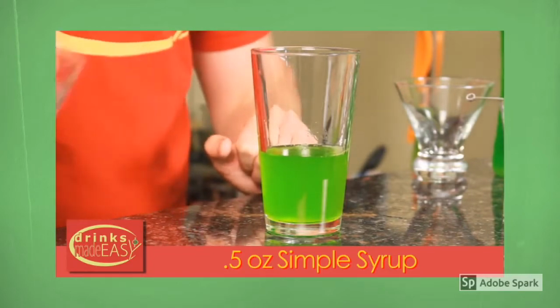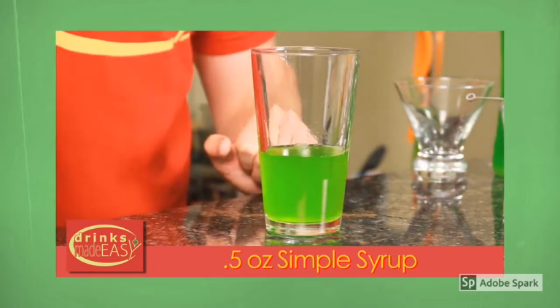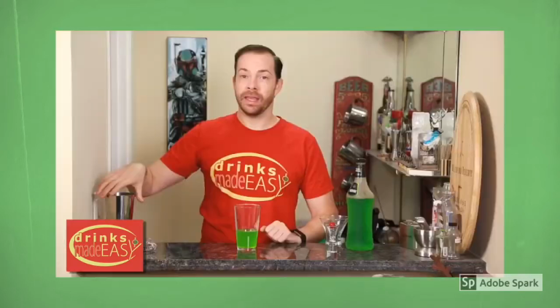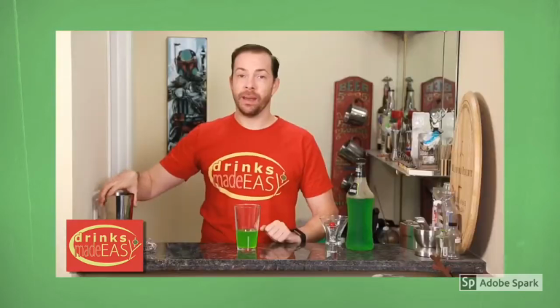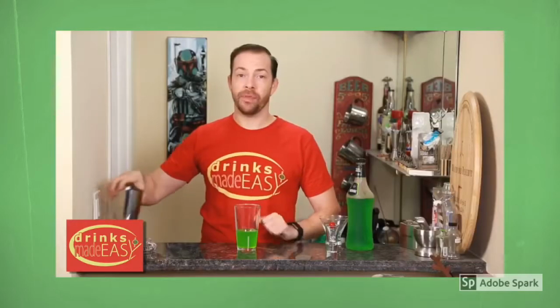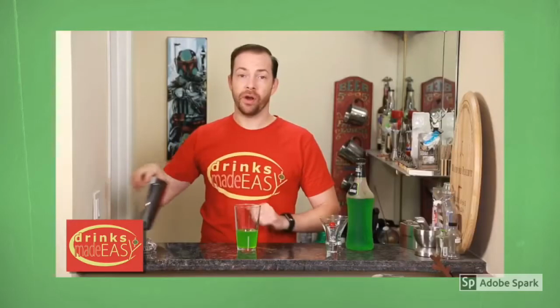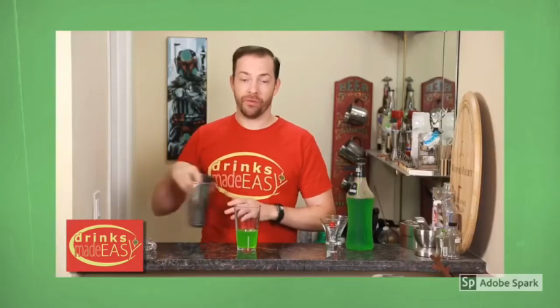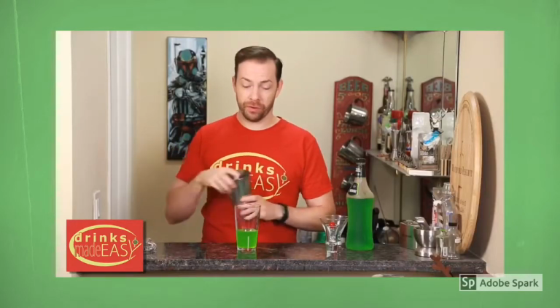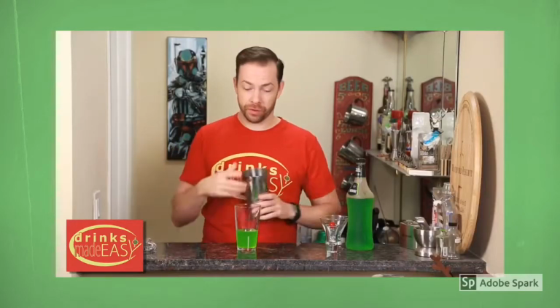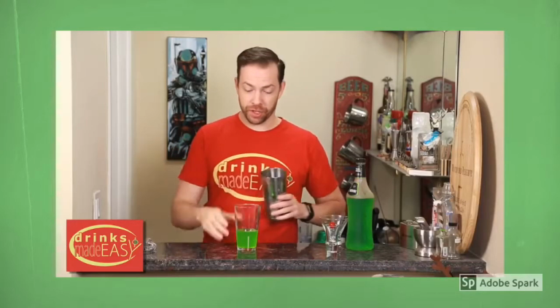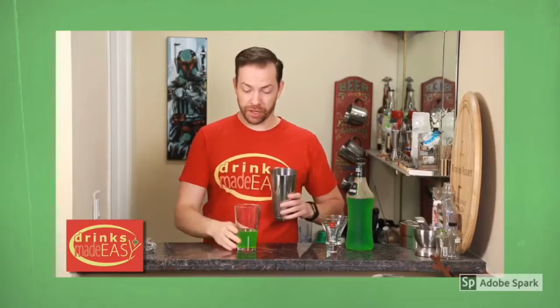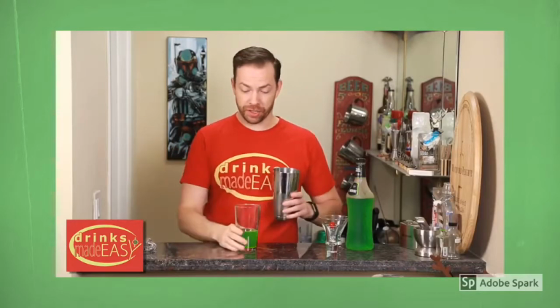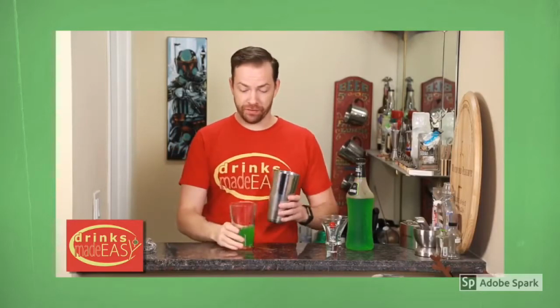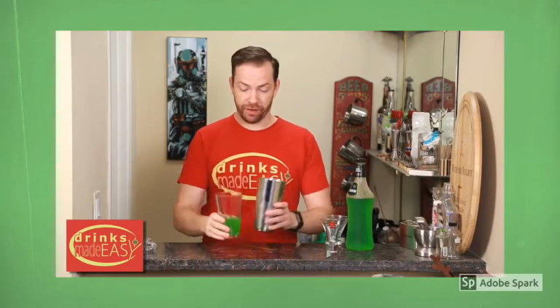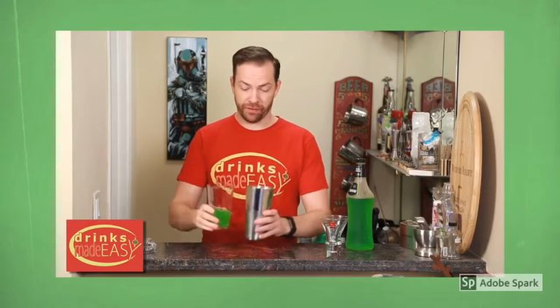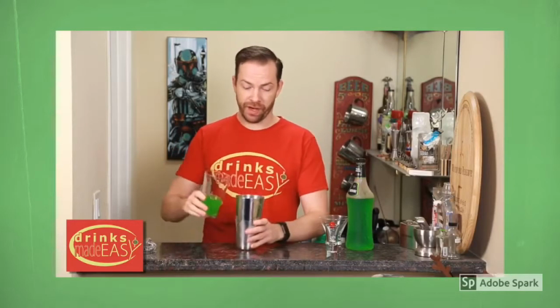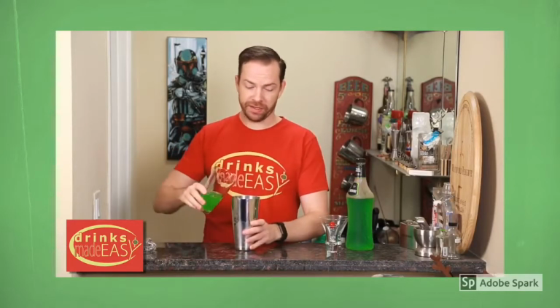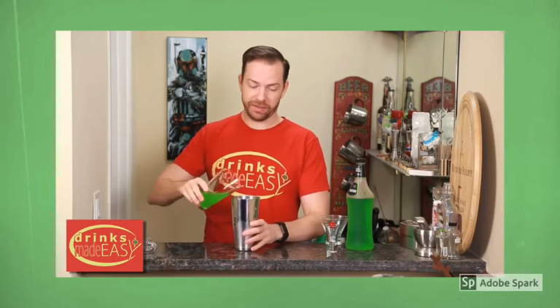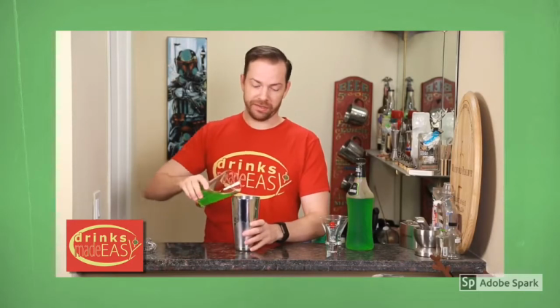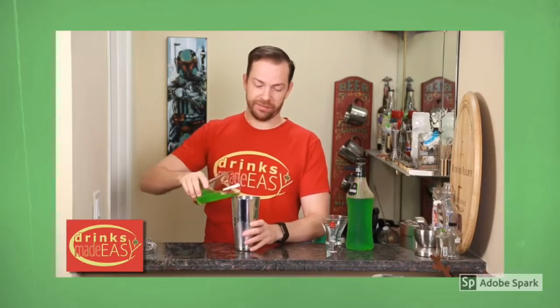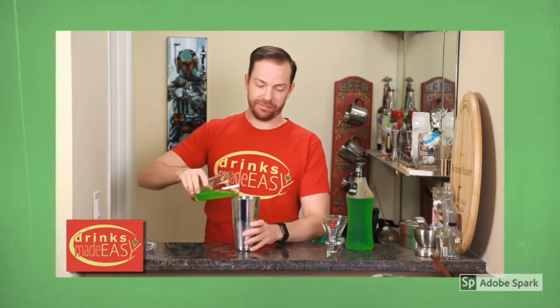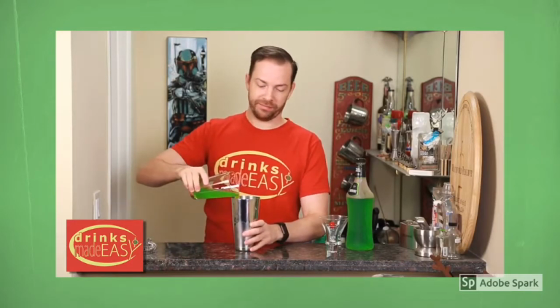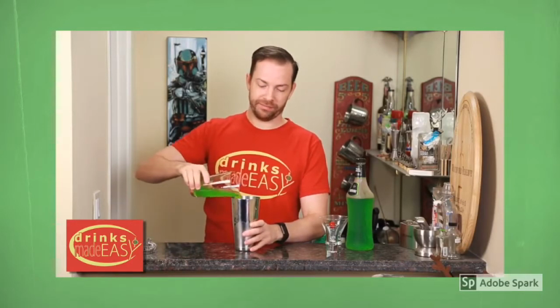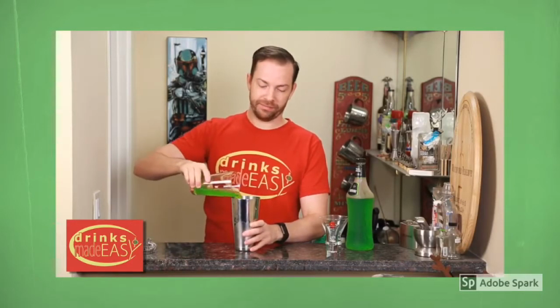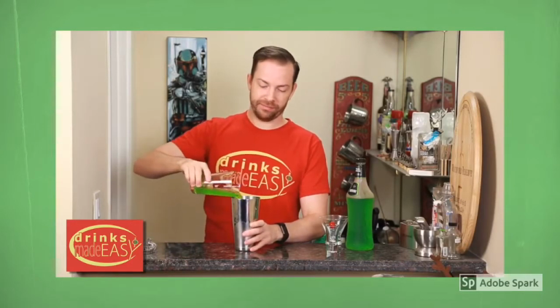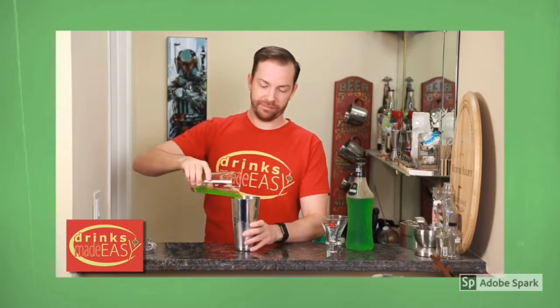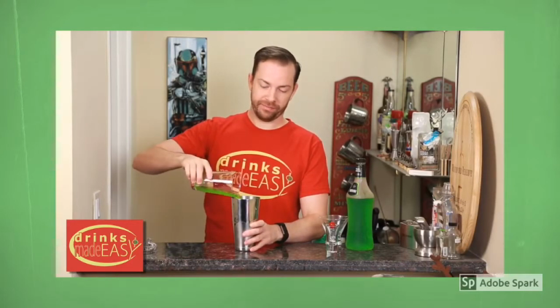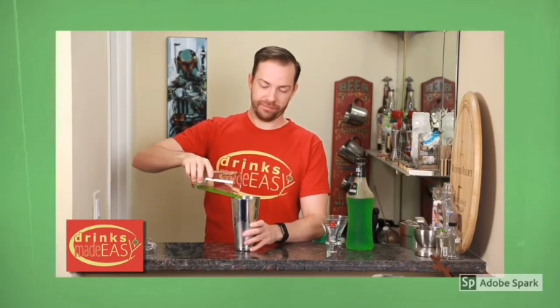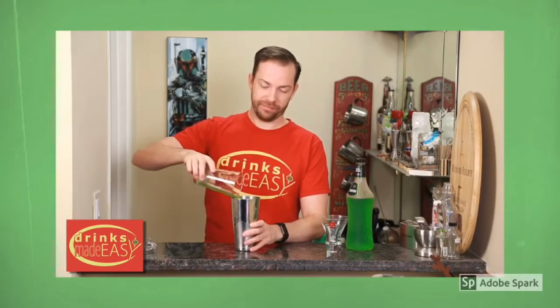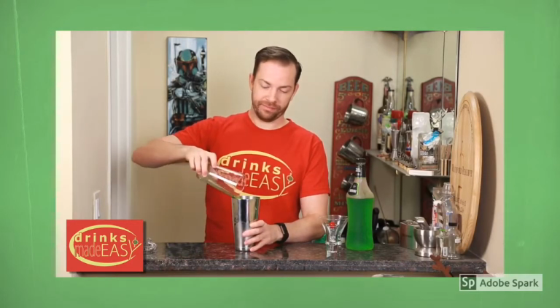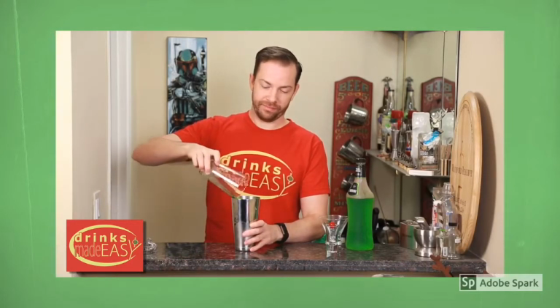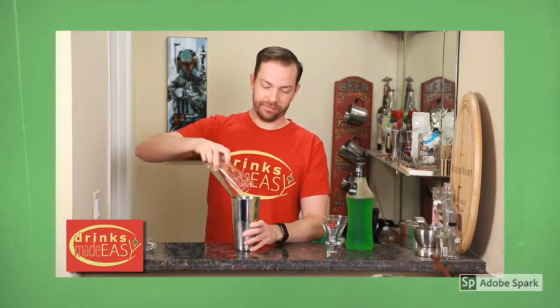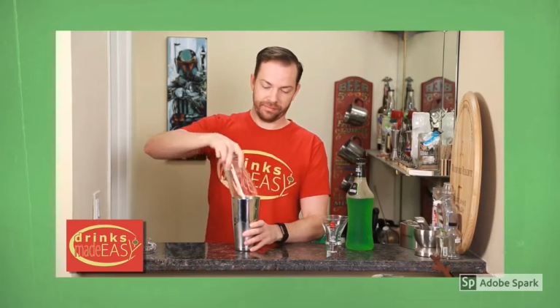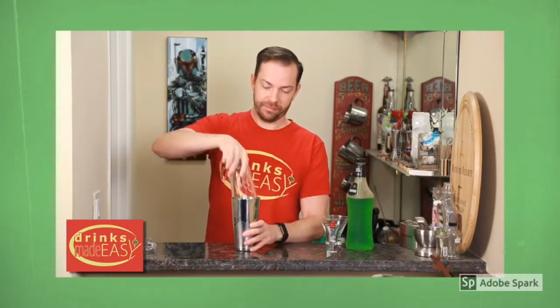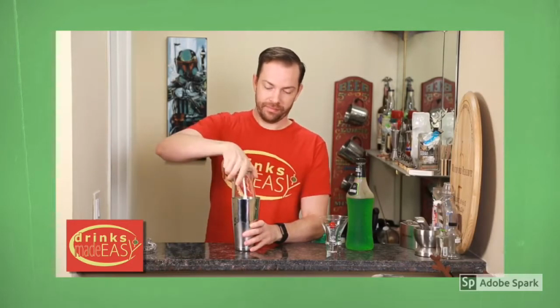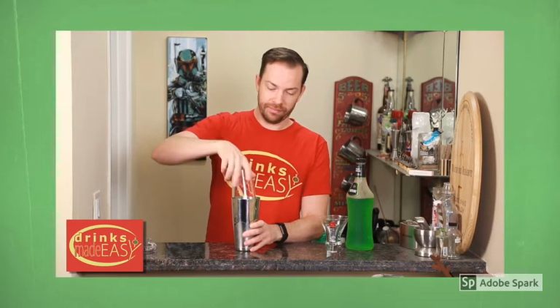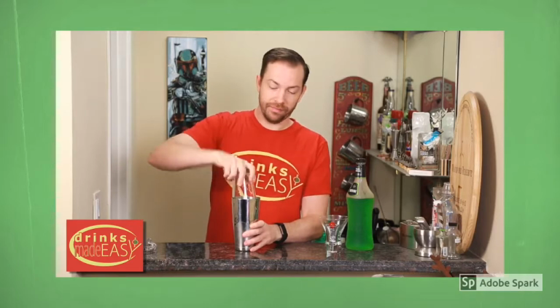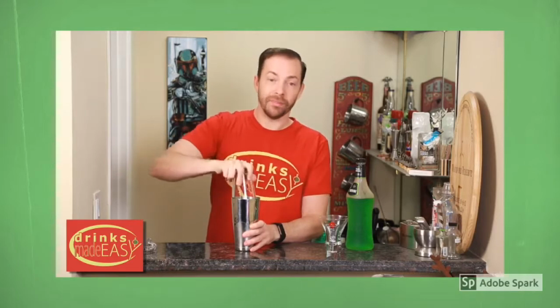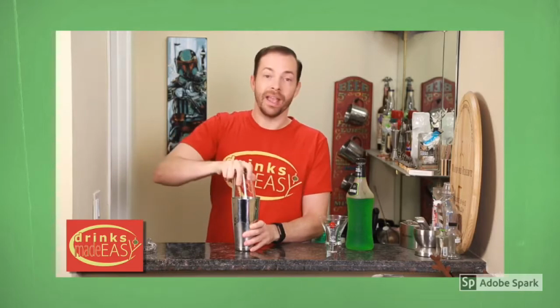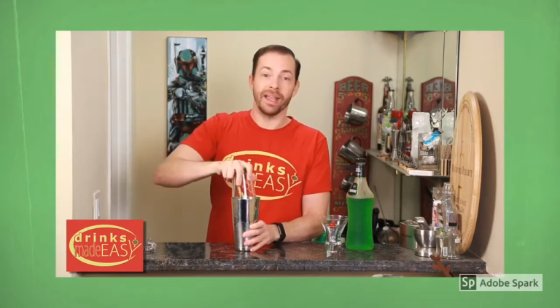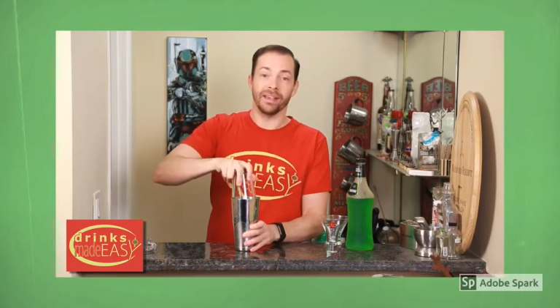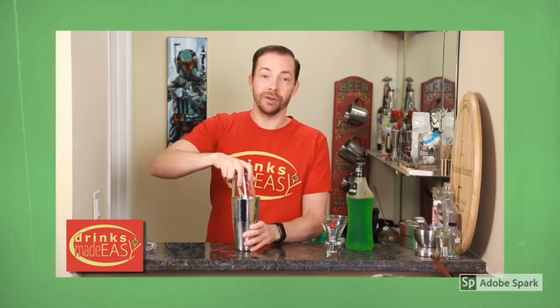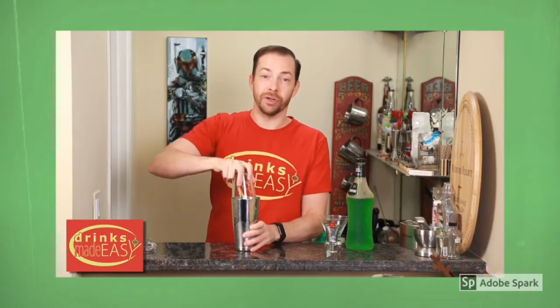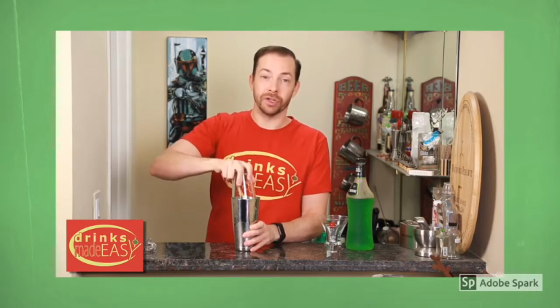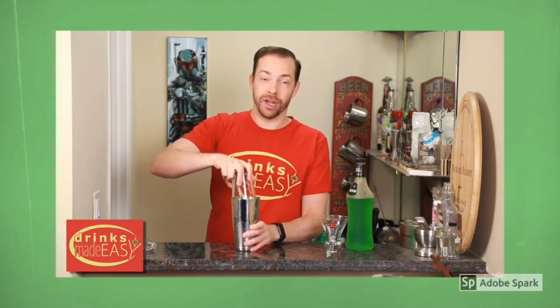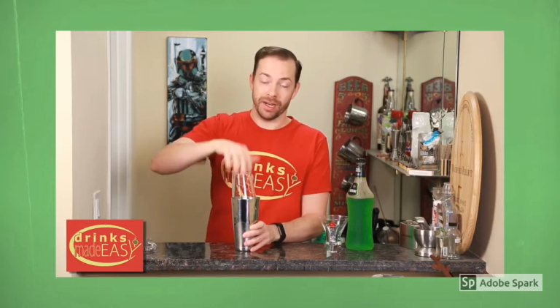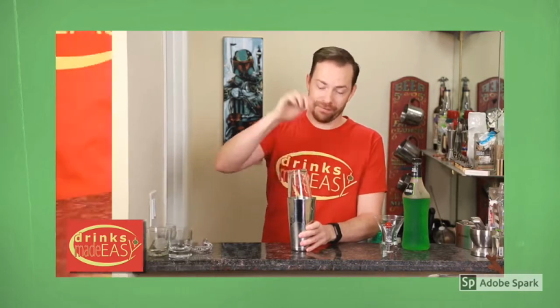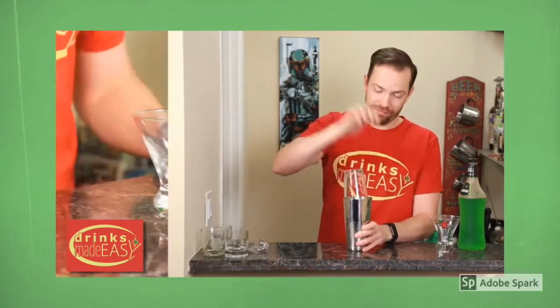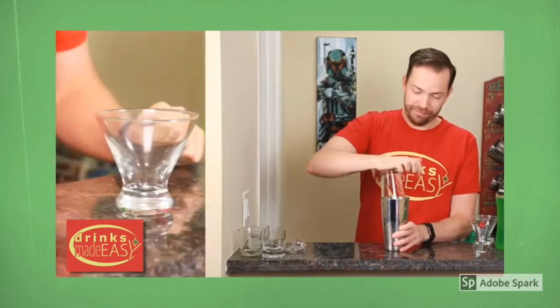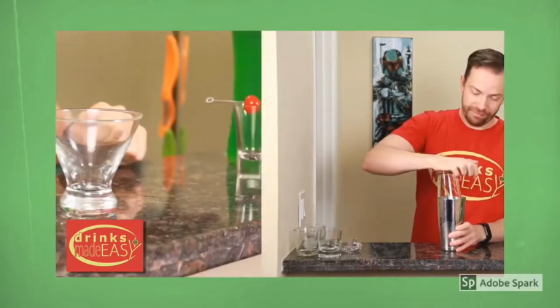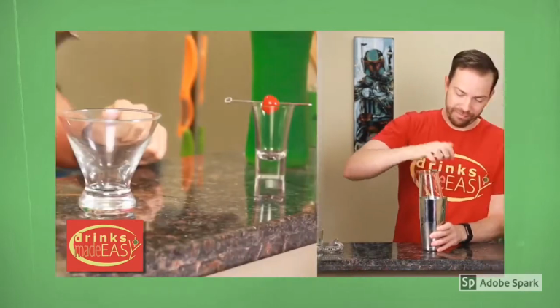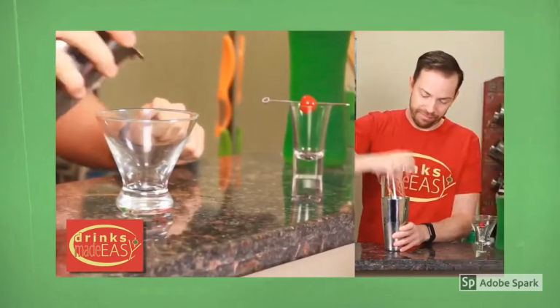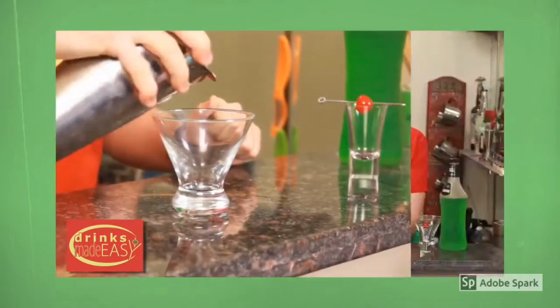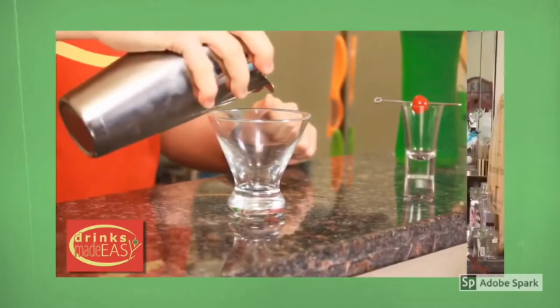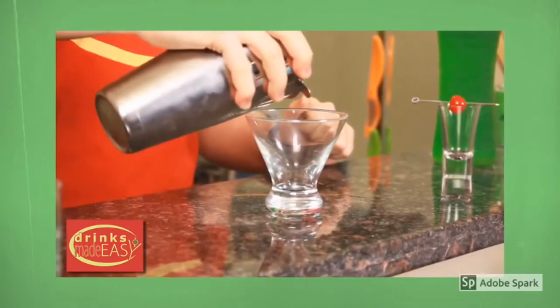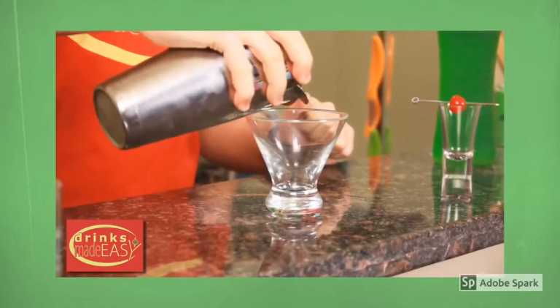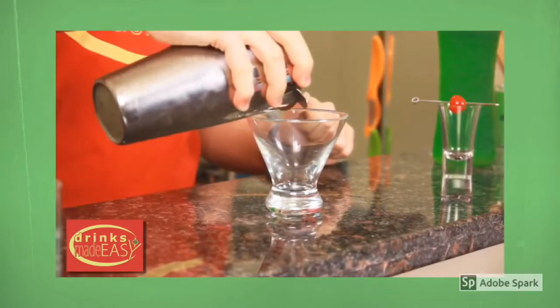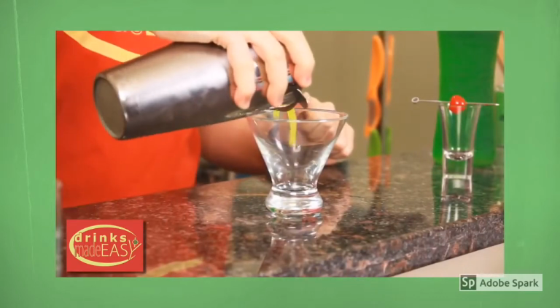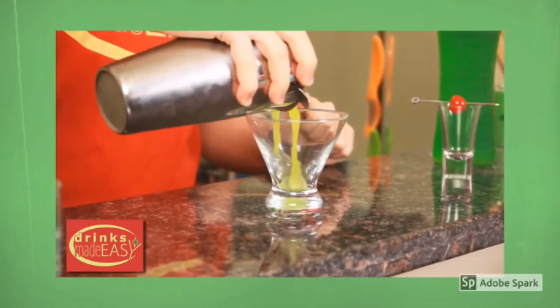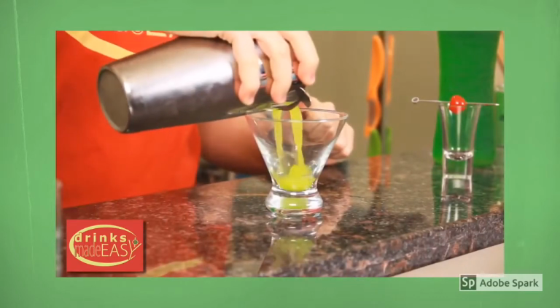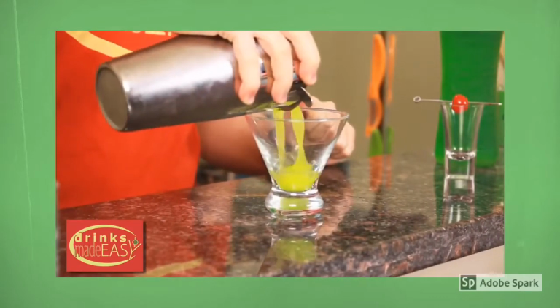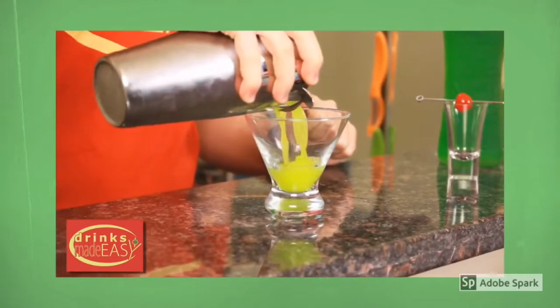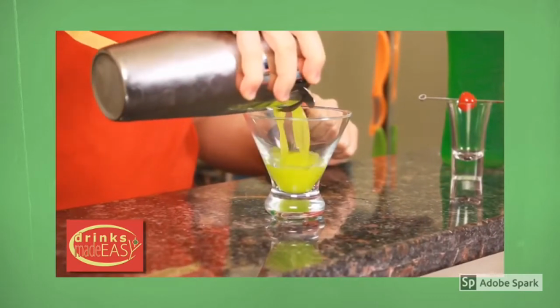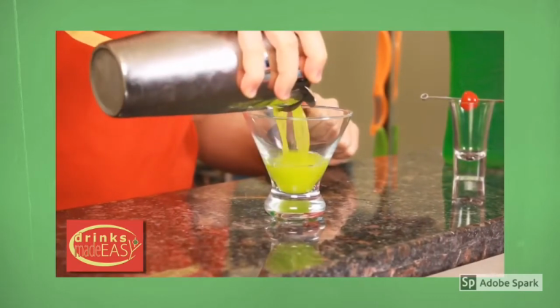Cap that off into a shaker tin full of ice, and give it a good shake. Pour it into your martini glass.